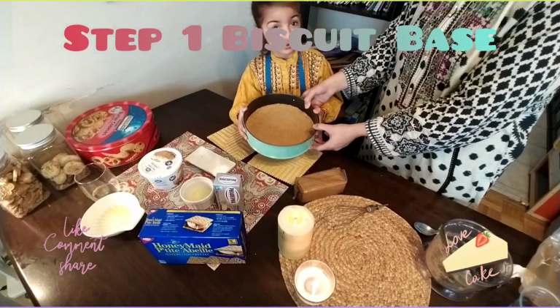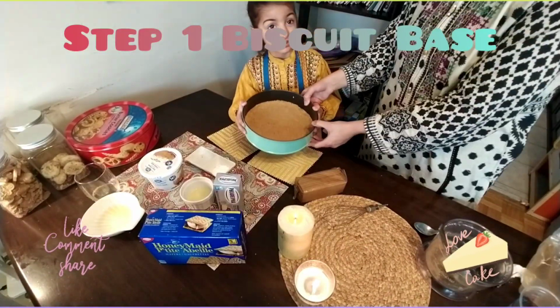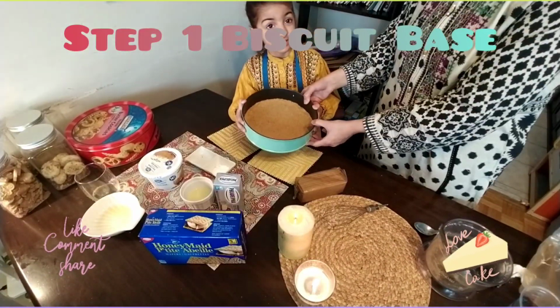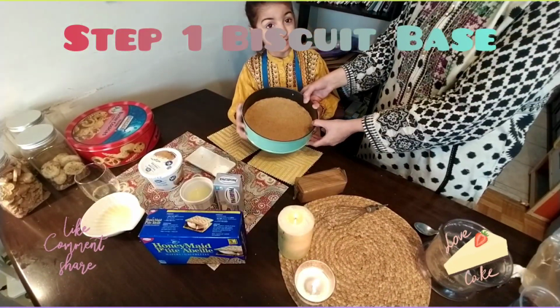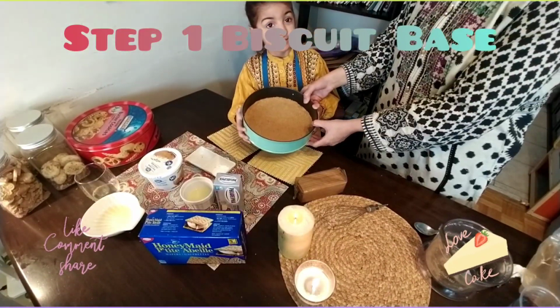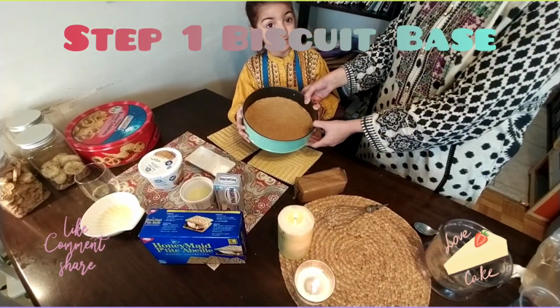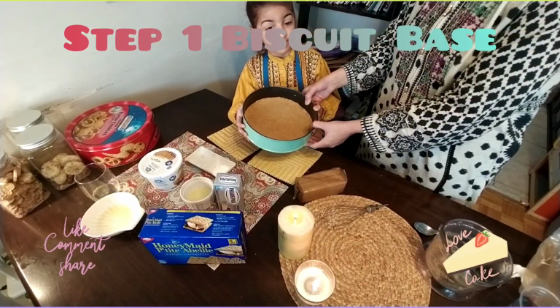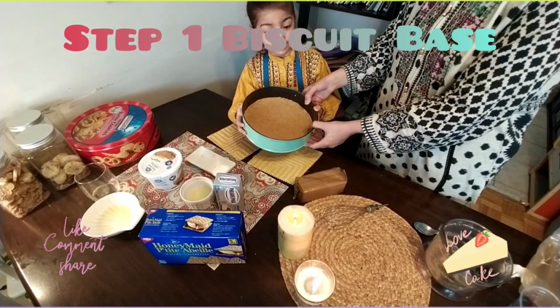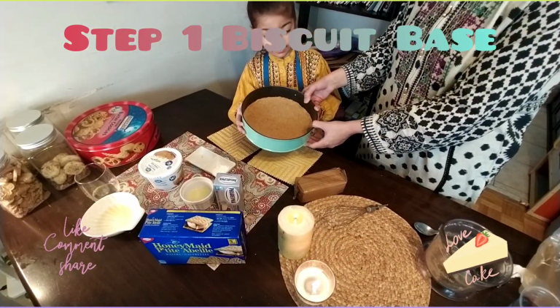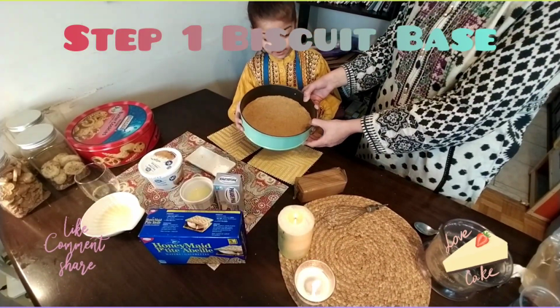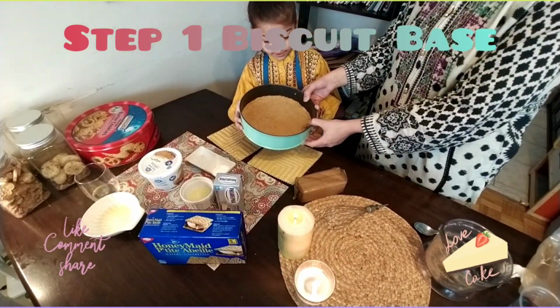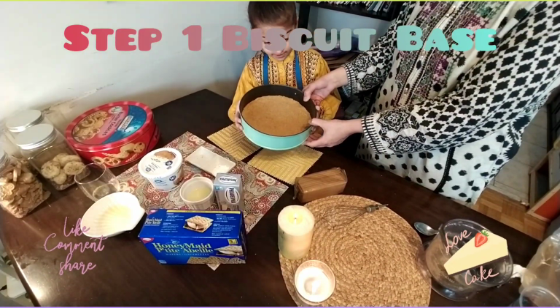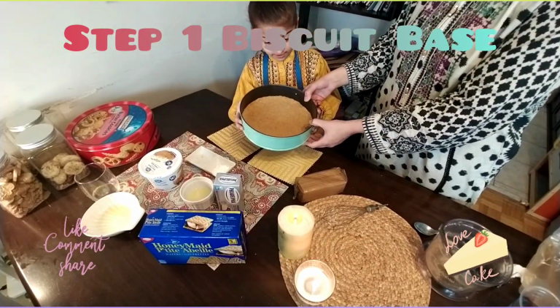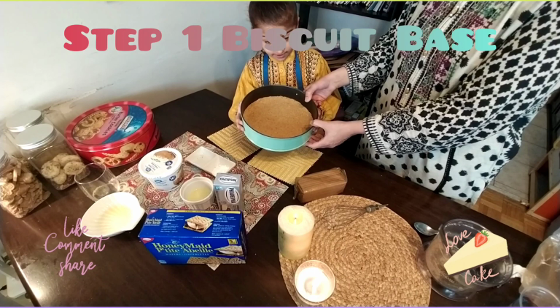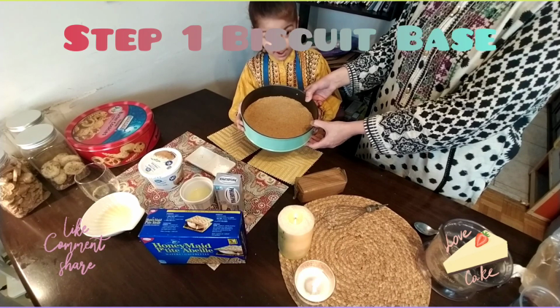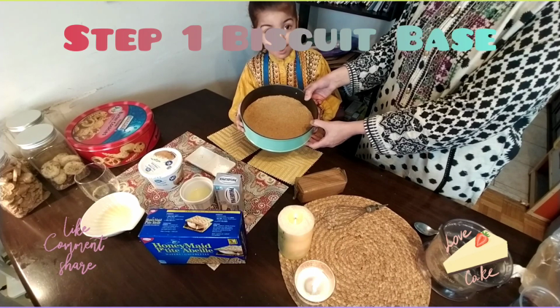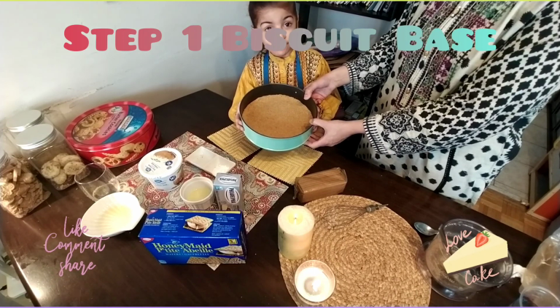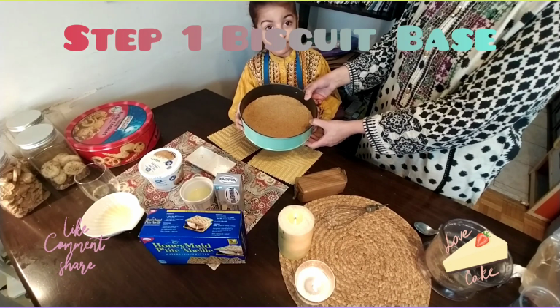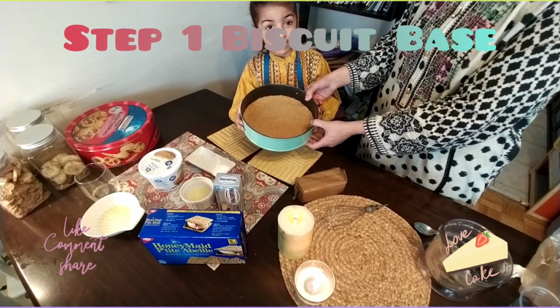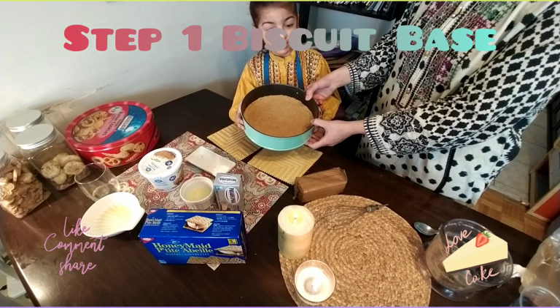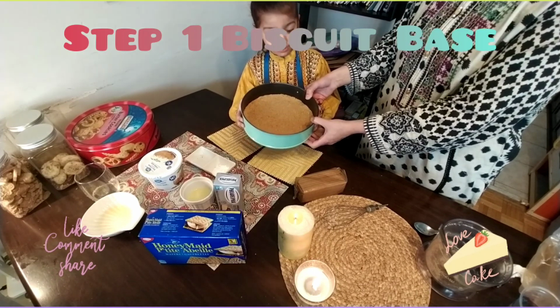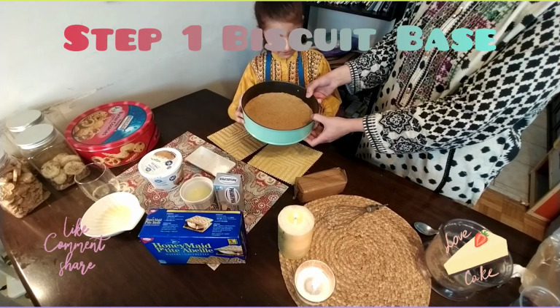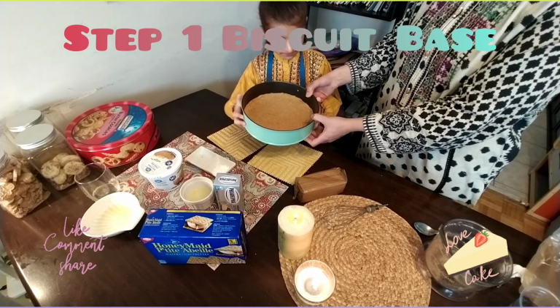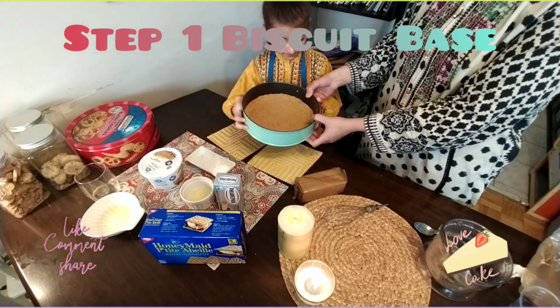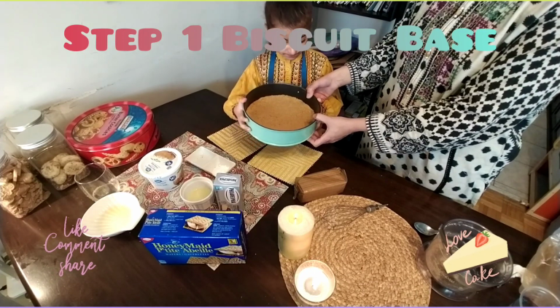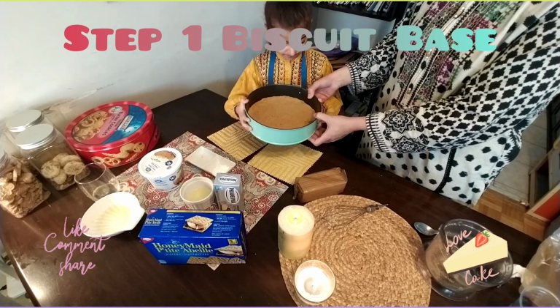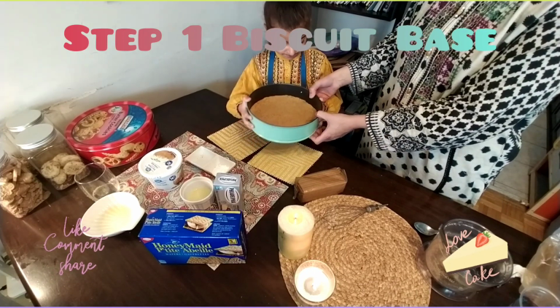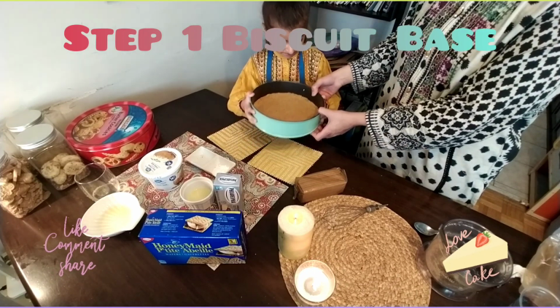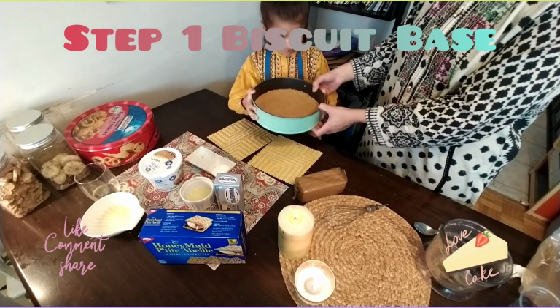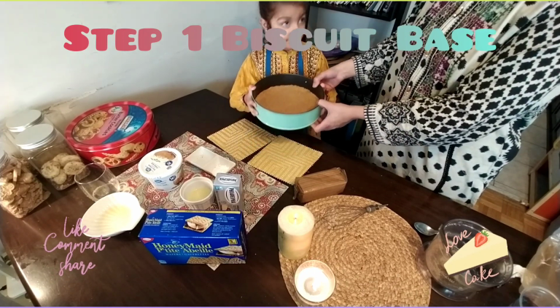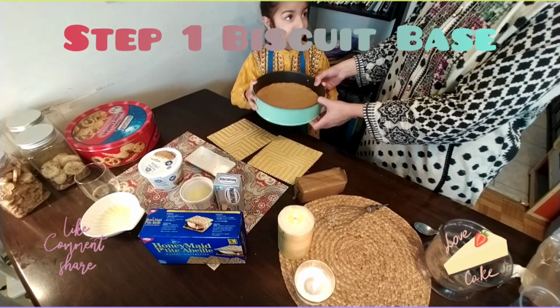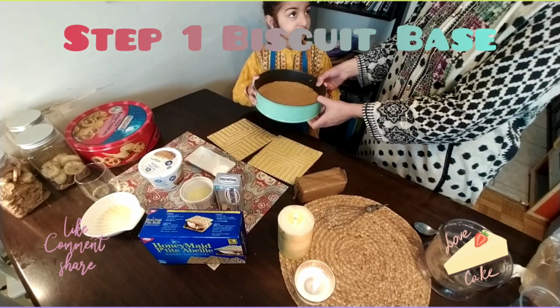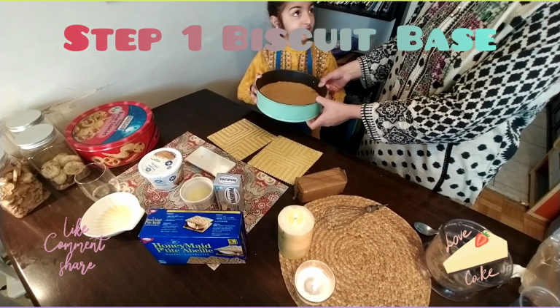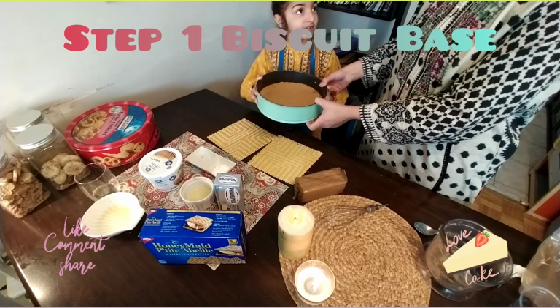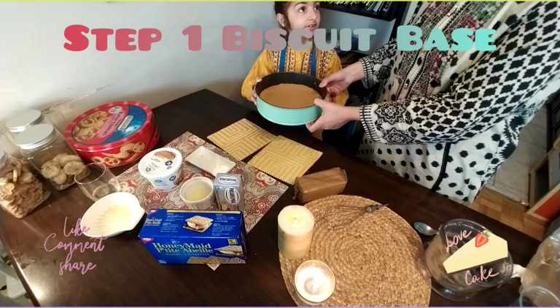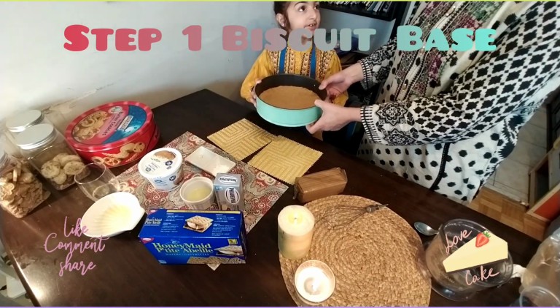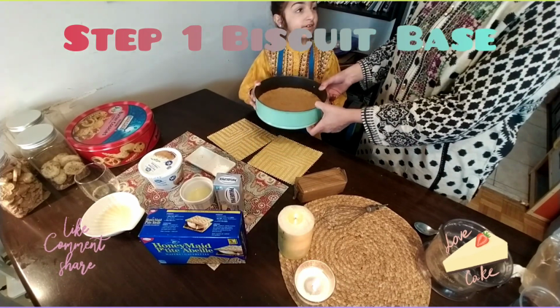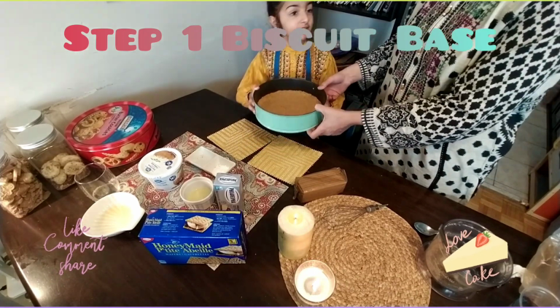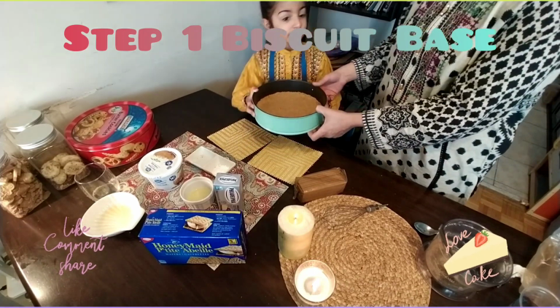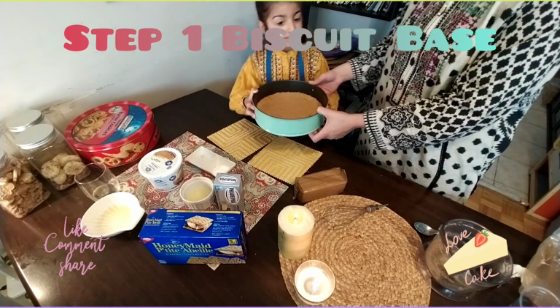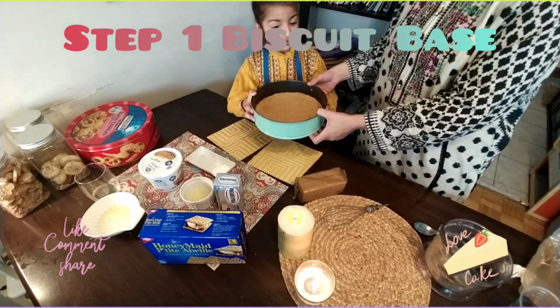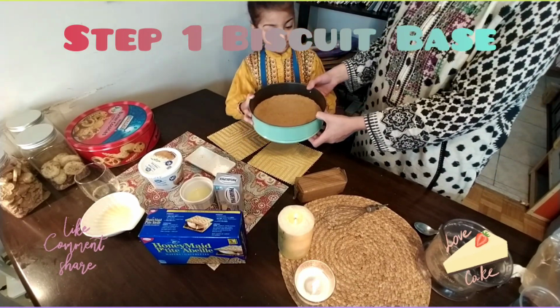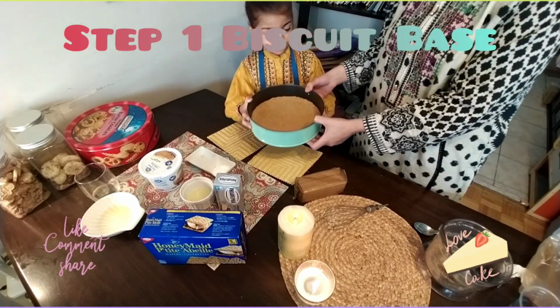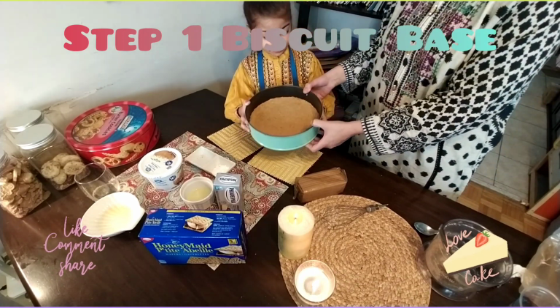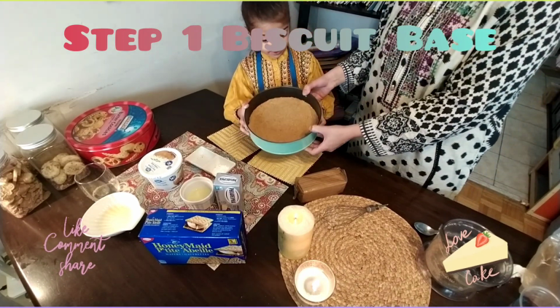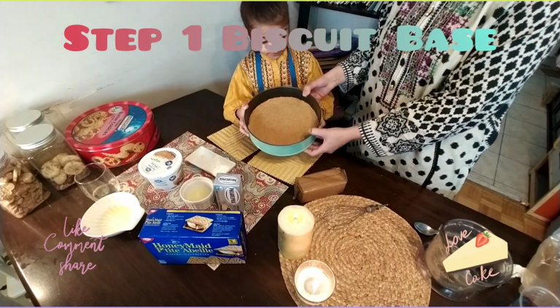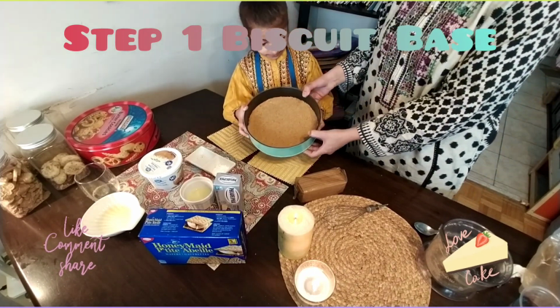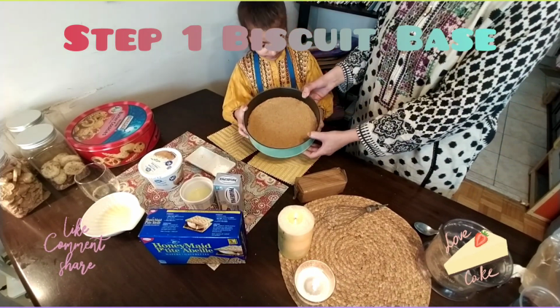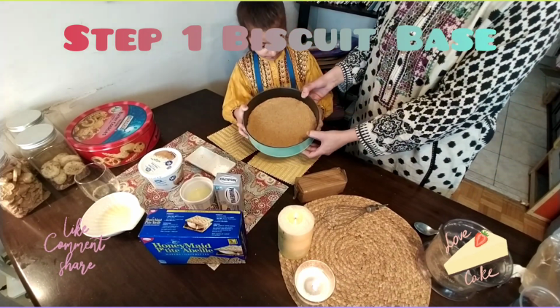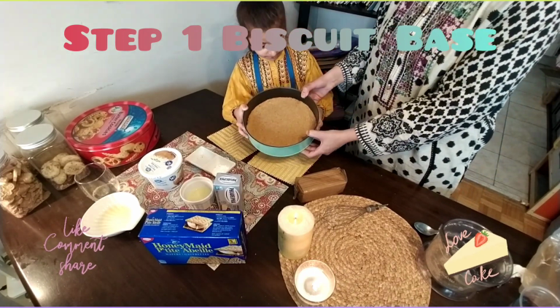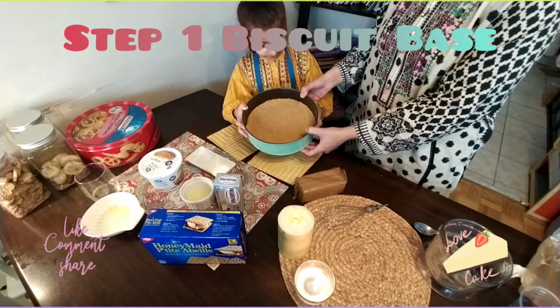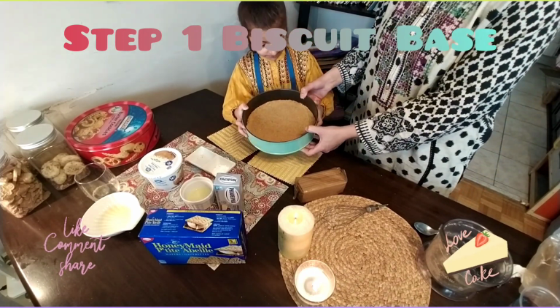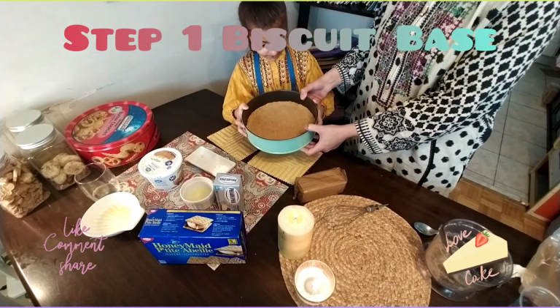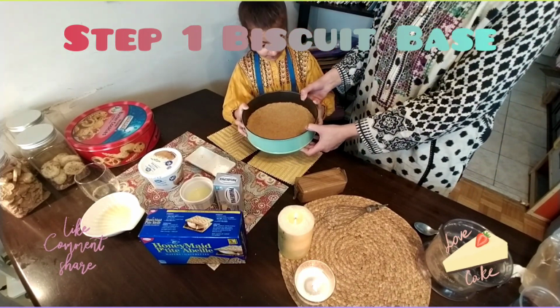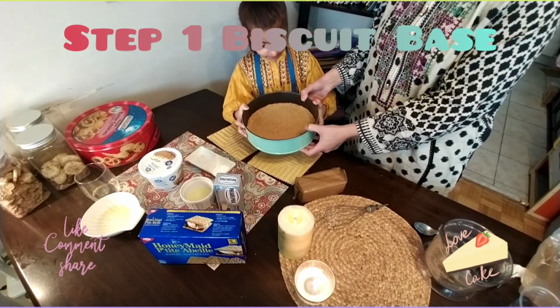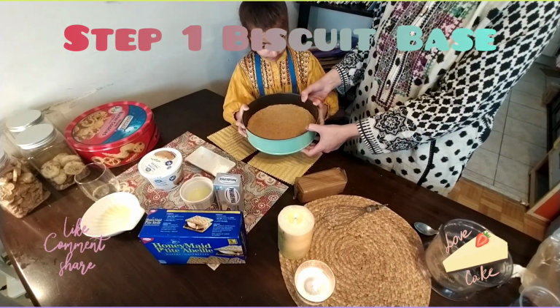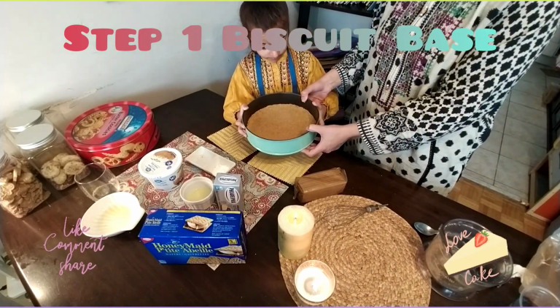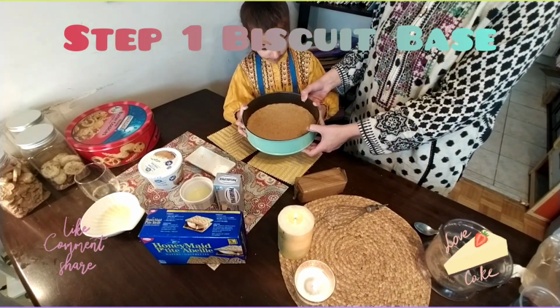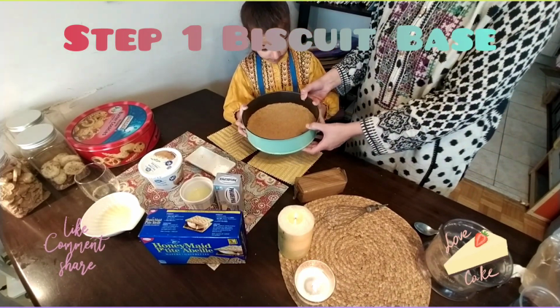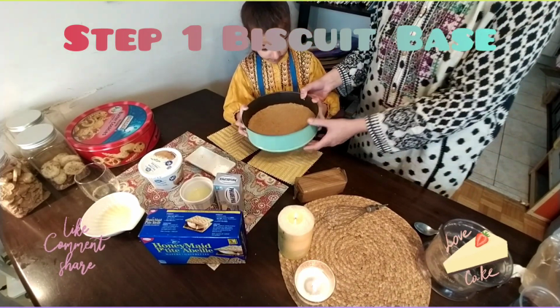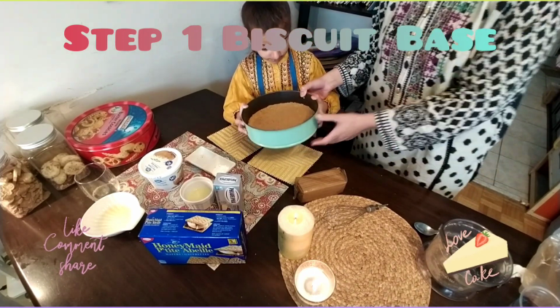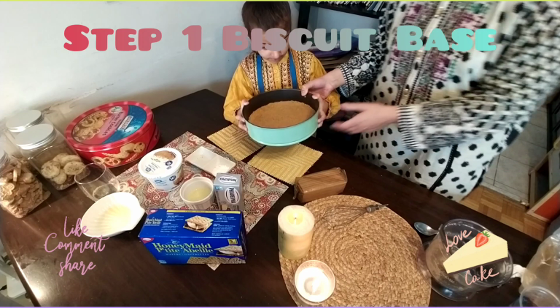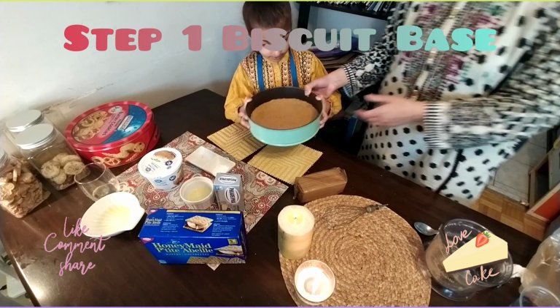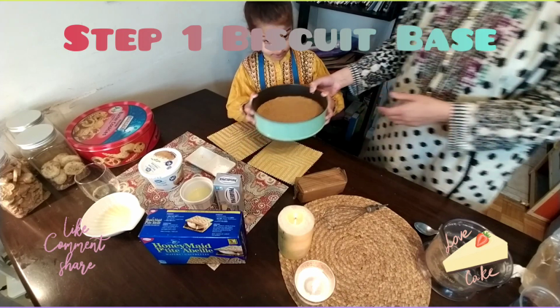So our base is ready. Now we will keep it in the freezer for some time so that it can settle down.